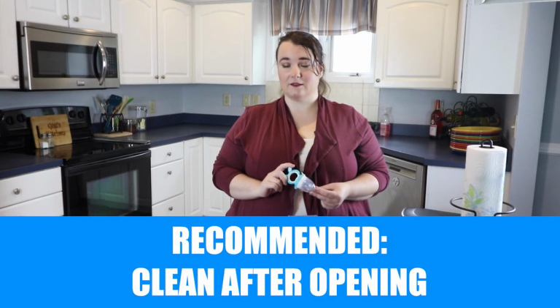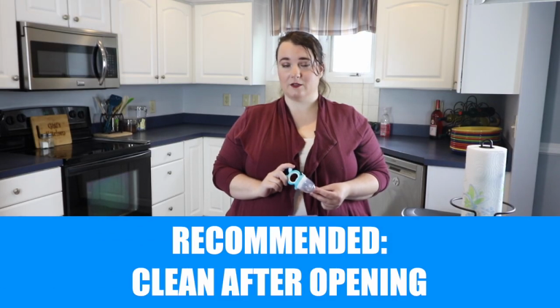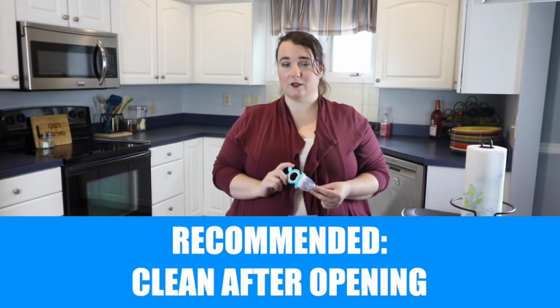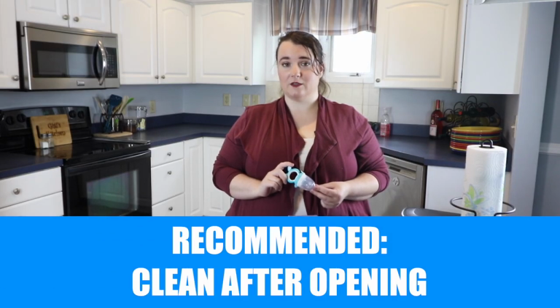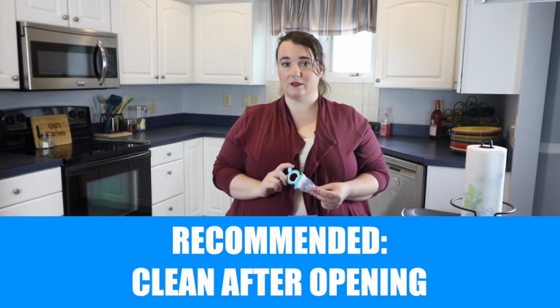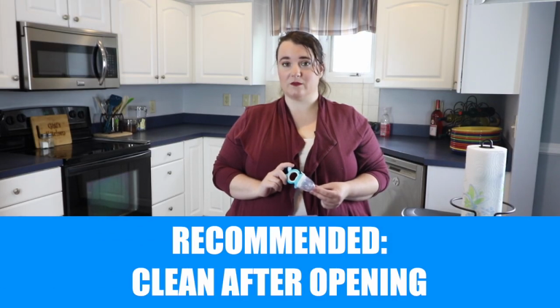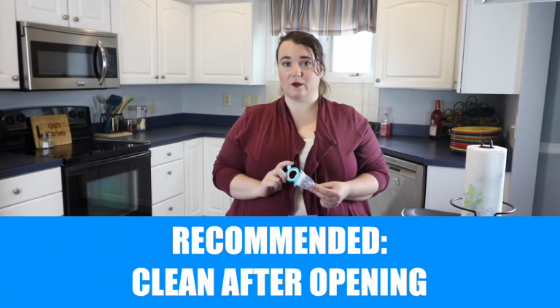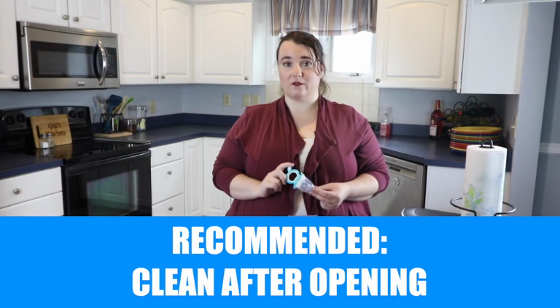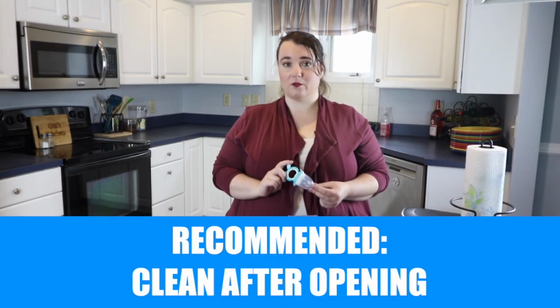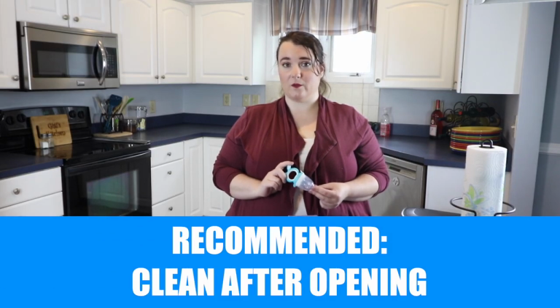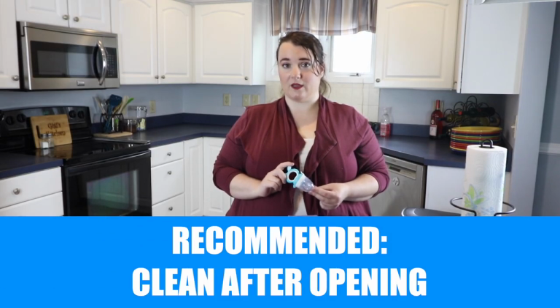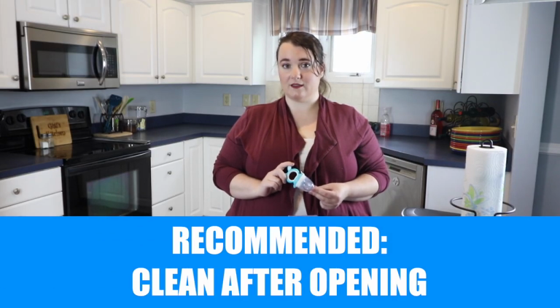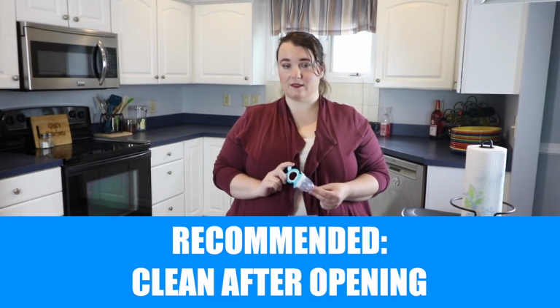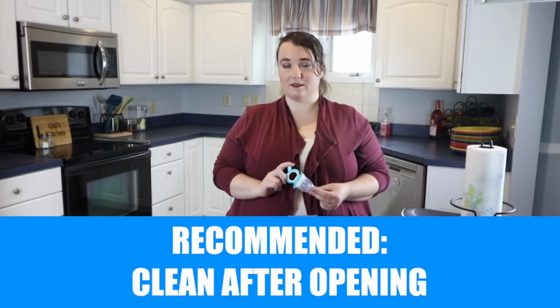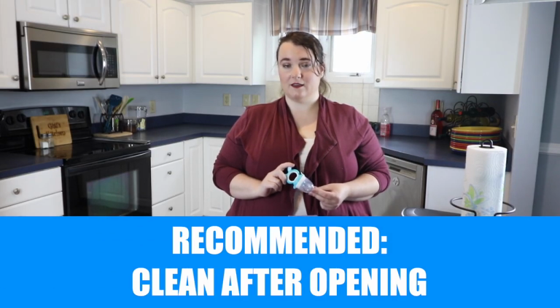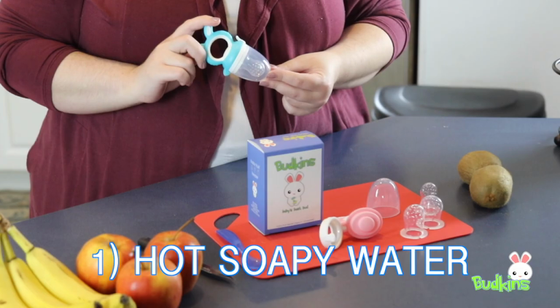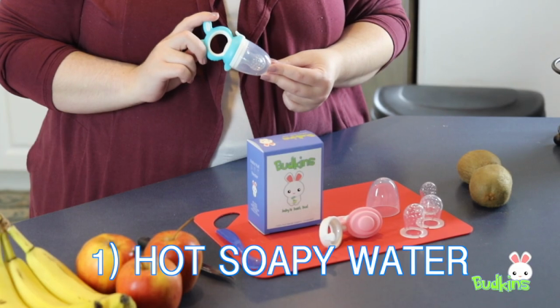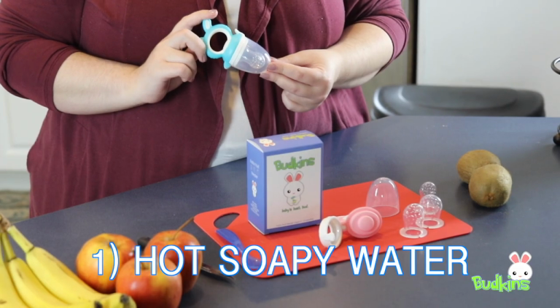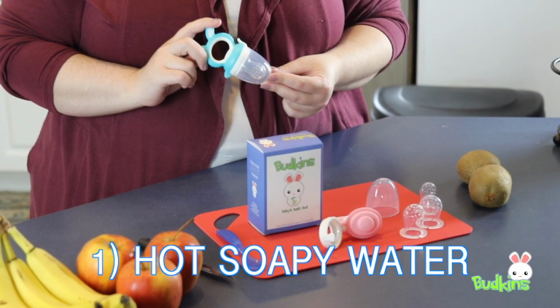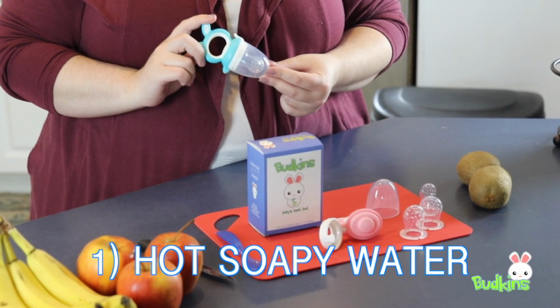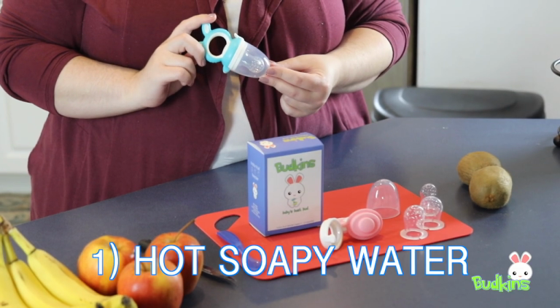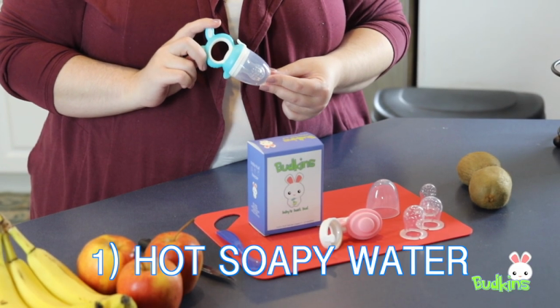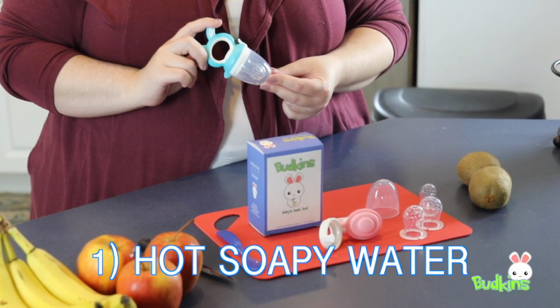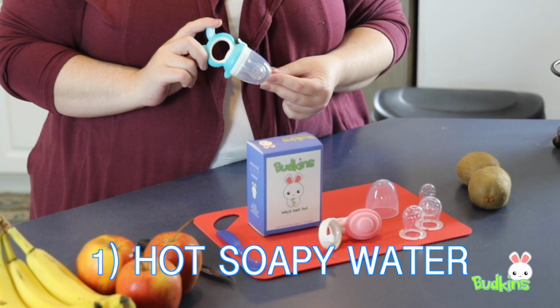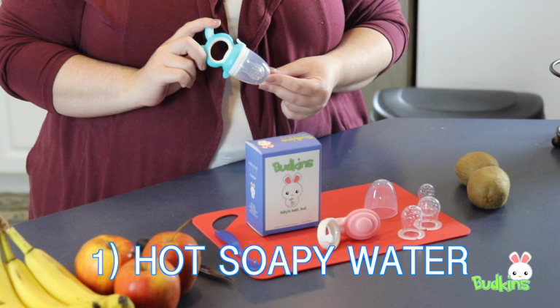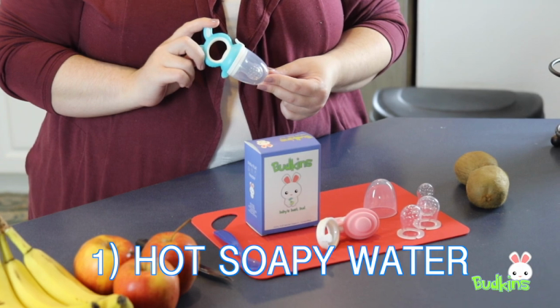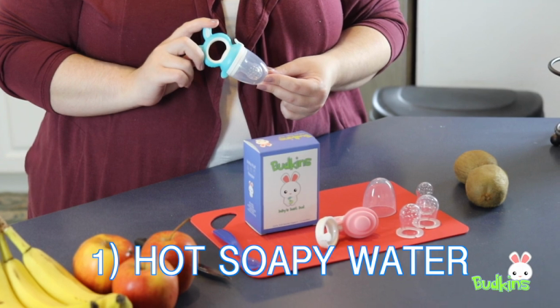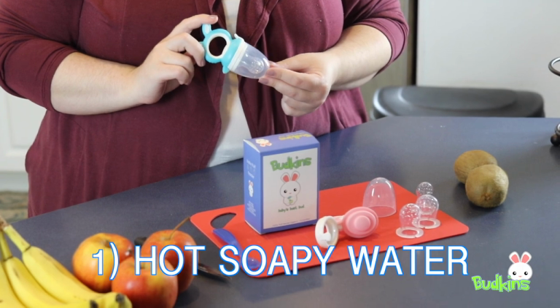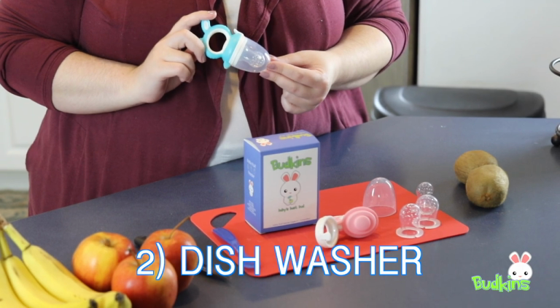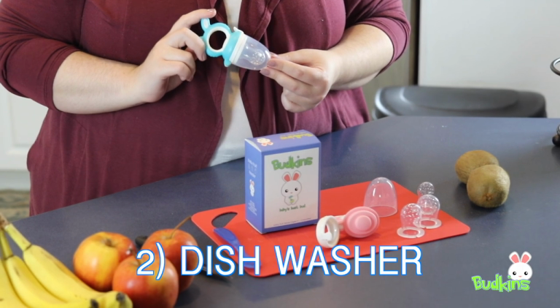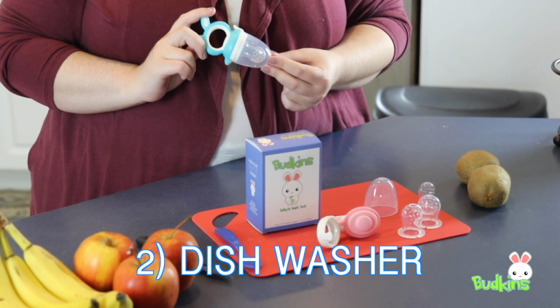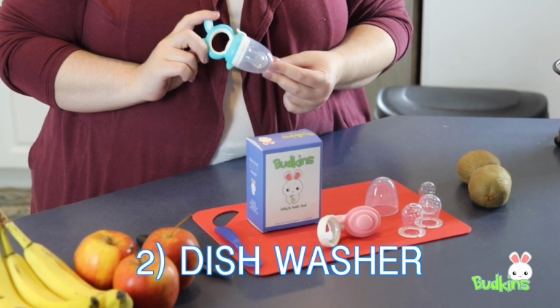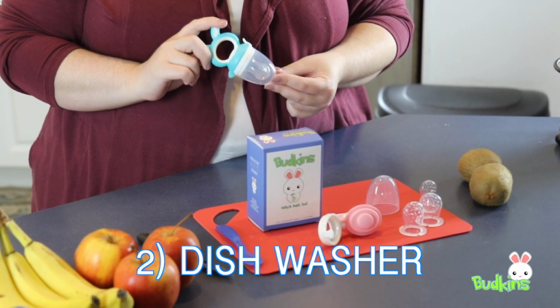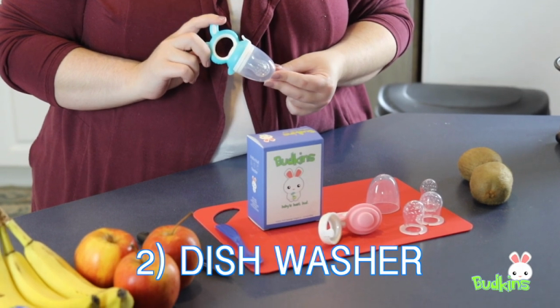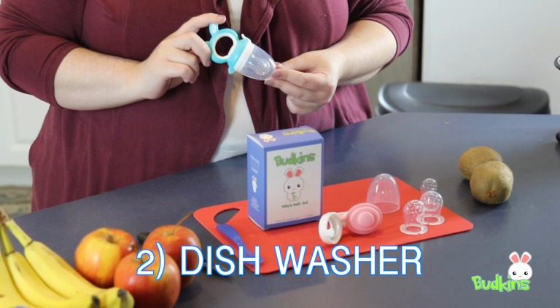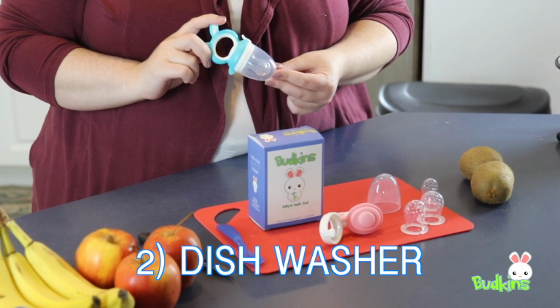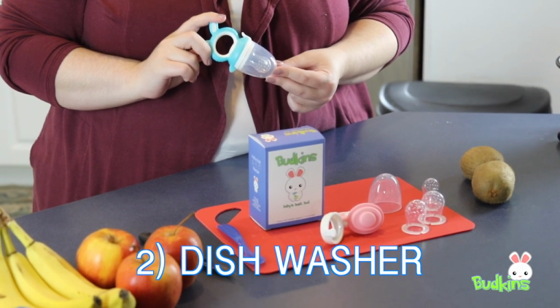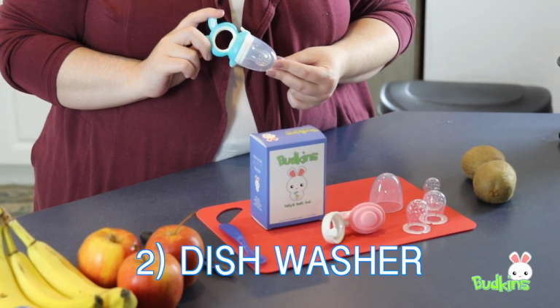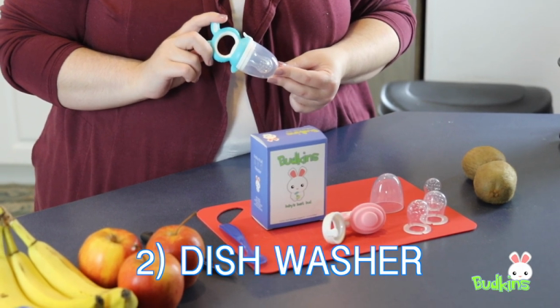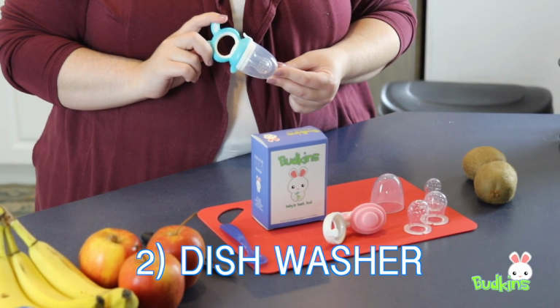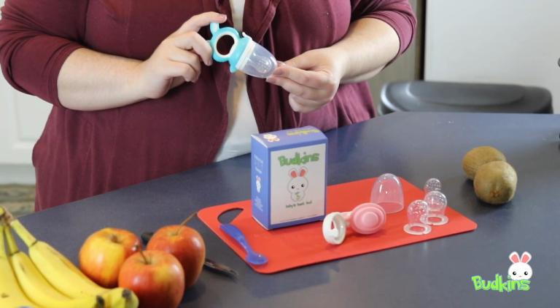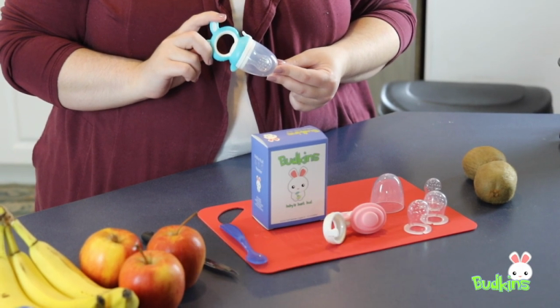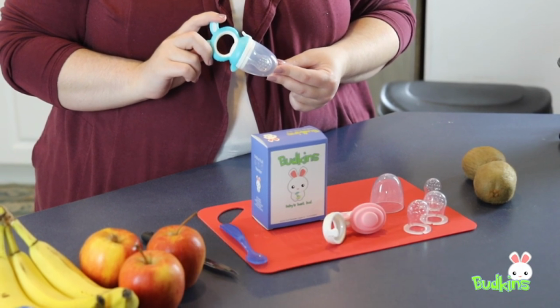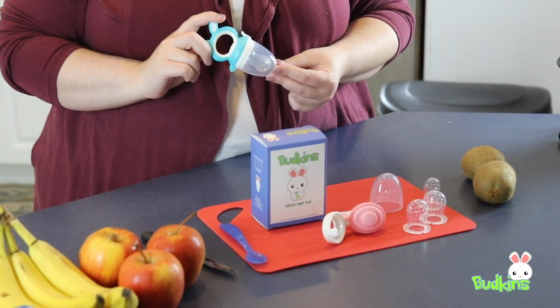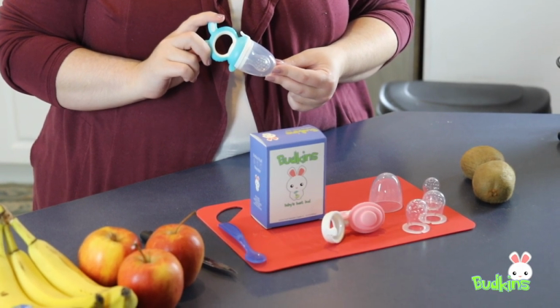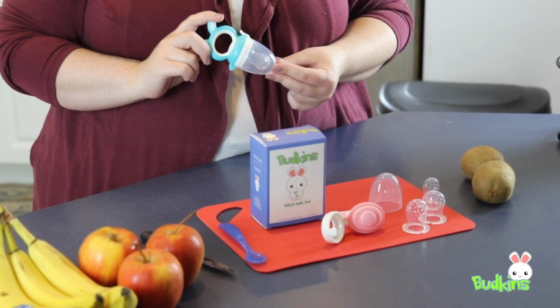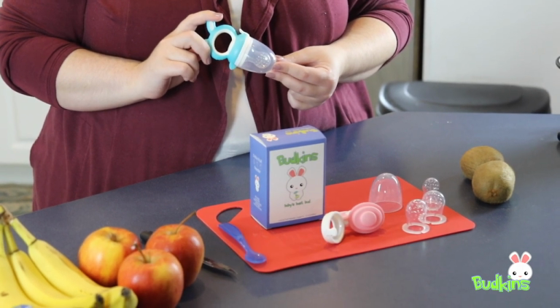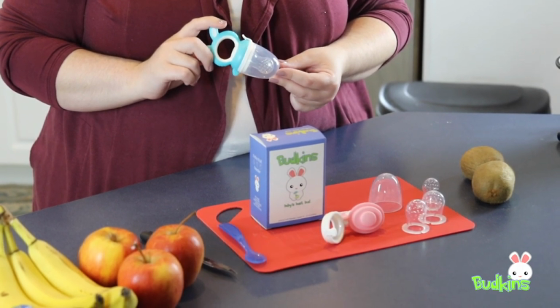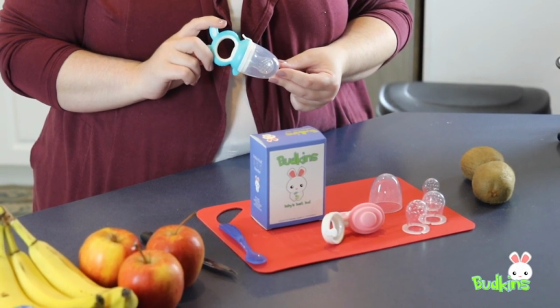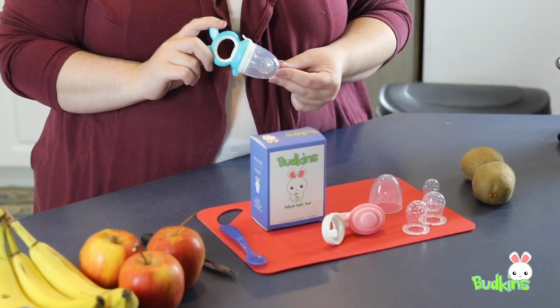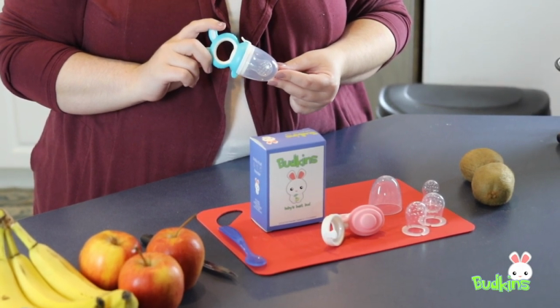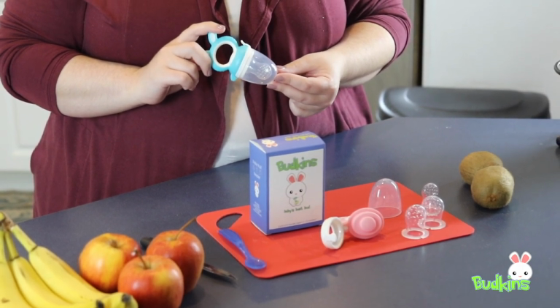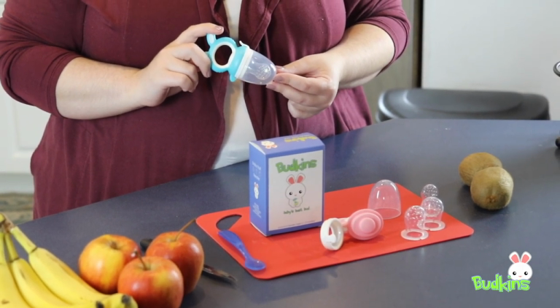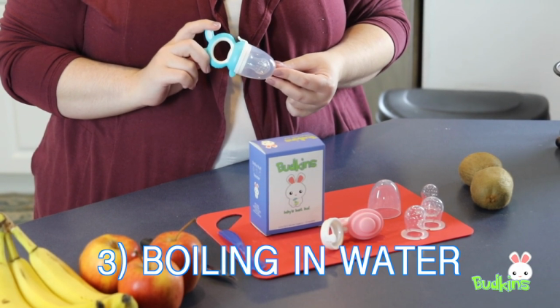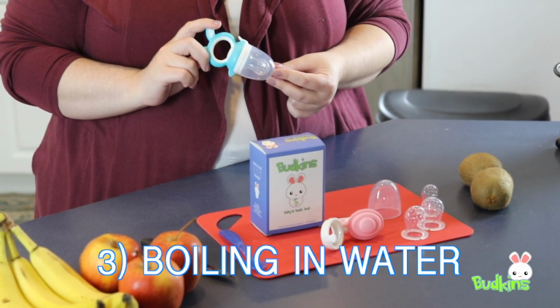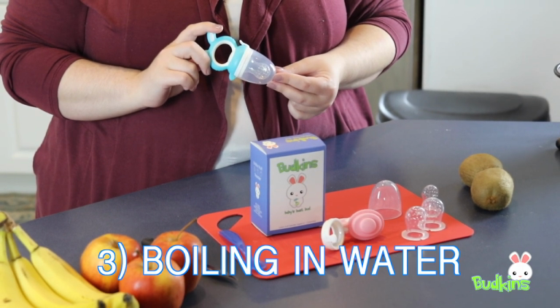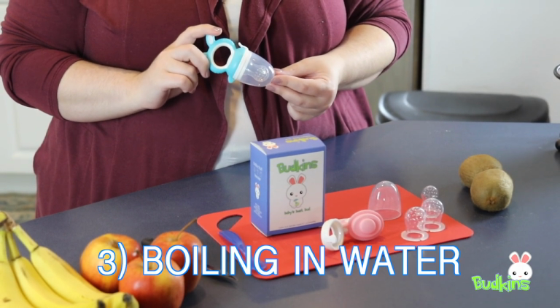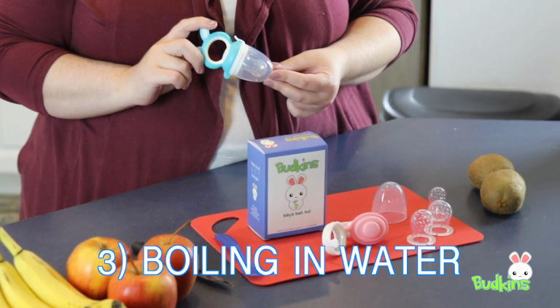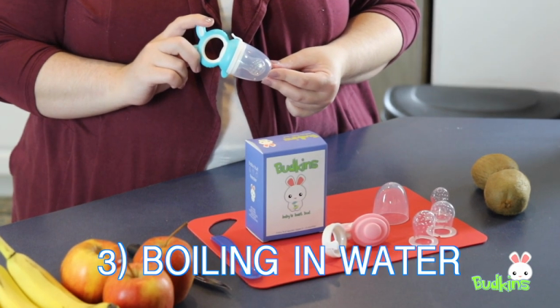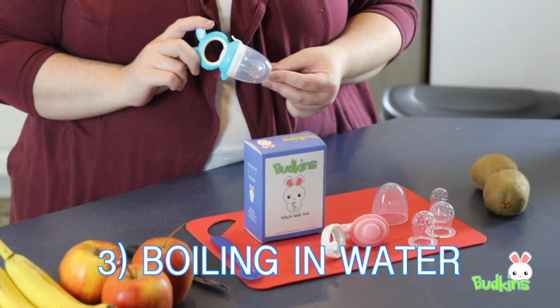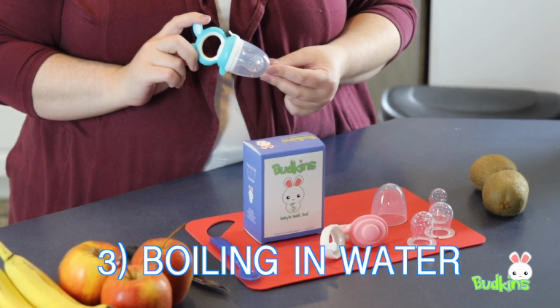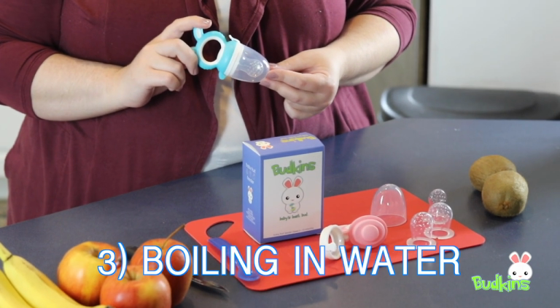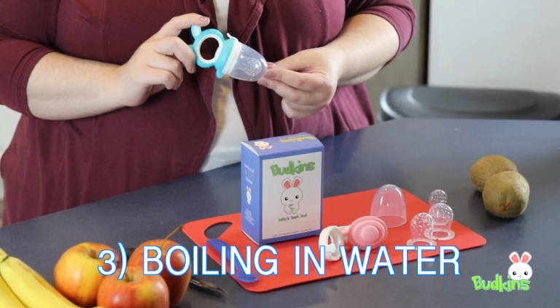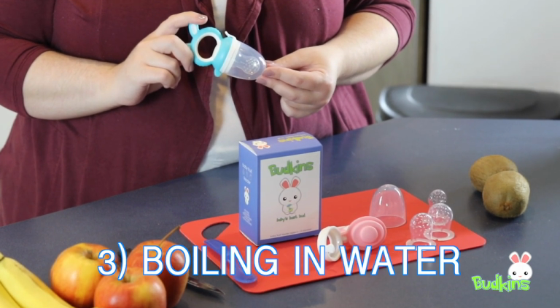You can do this one of three ways: hot soapy water, the top rack or utensil compartment of your dishwasher, or by boiling it on the stove.